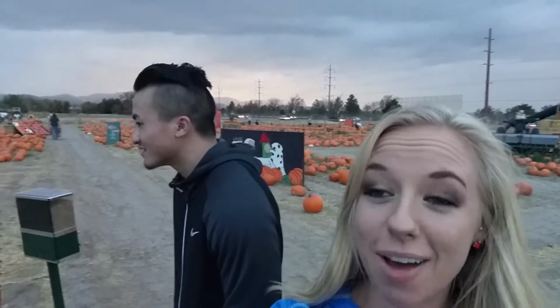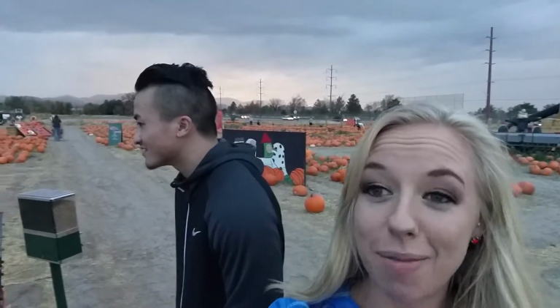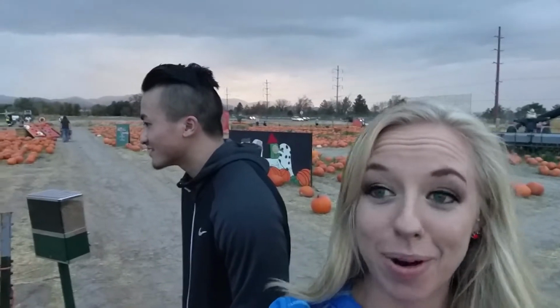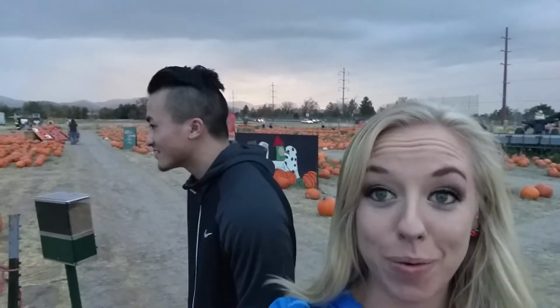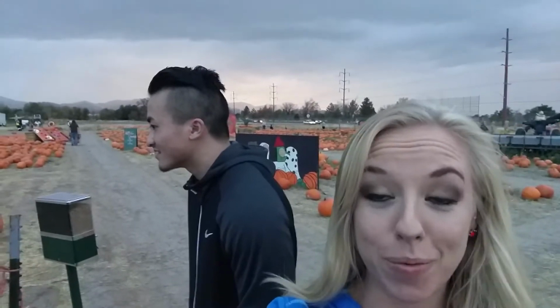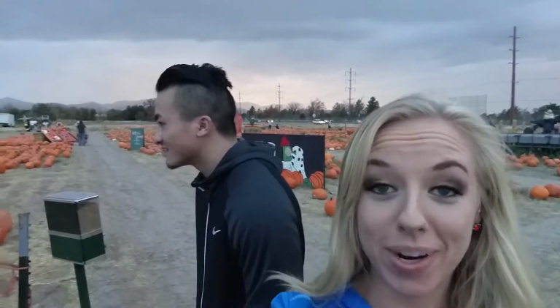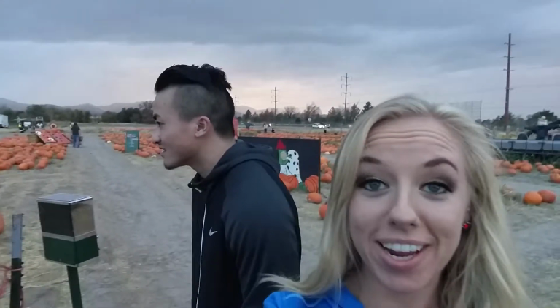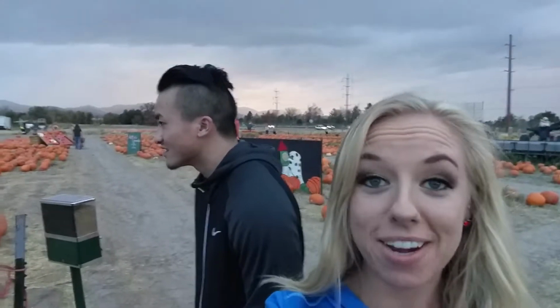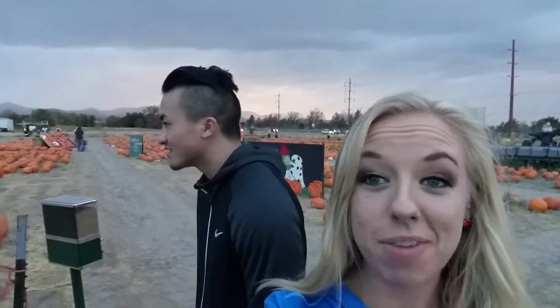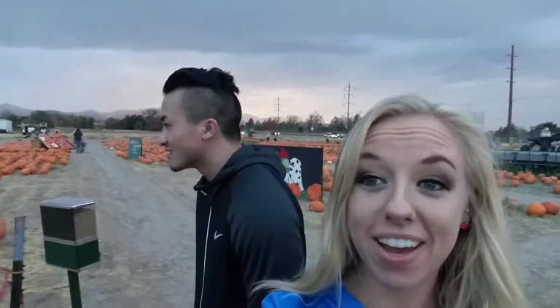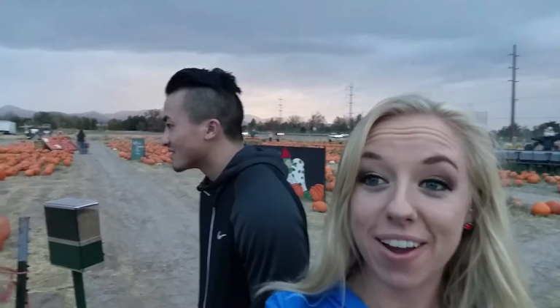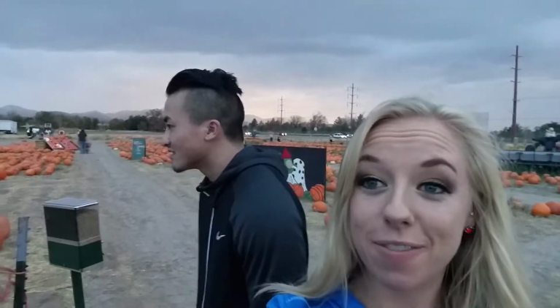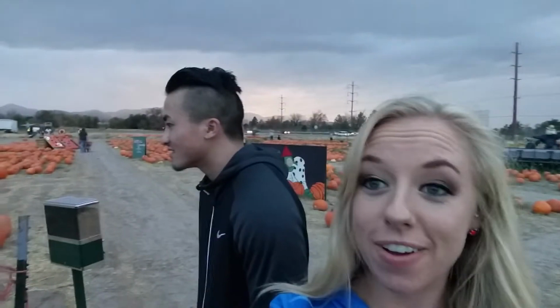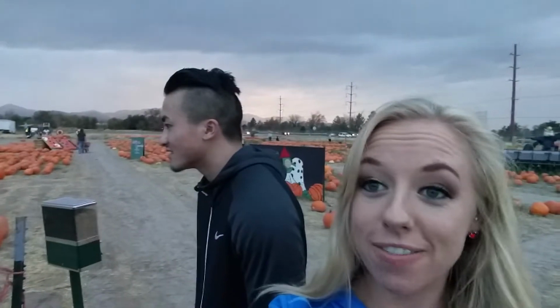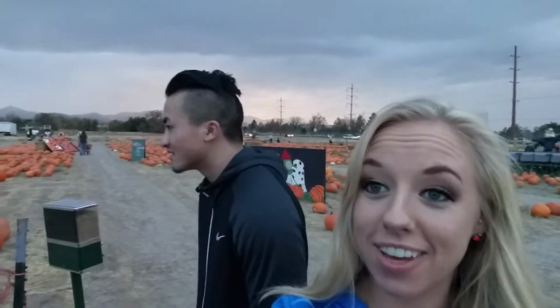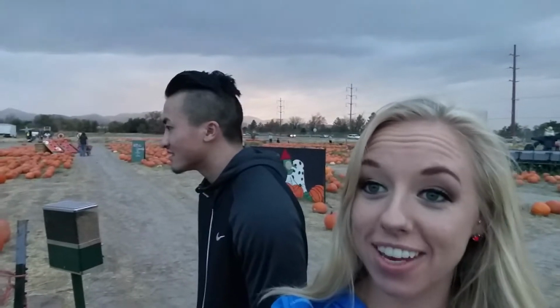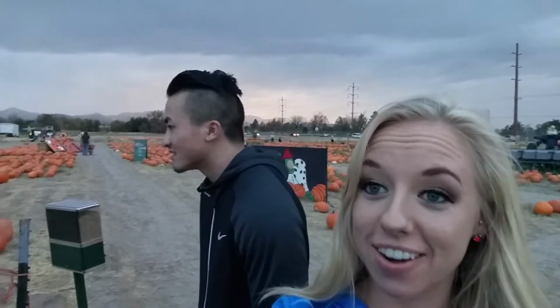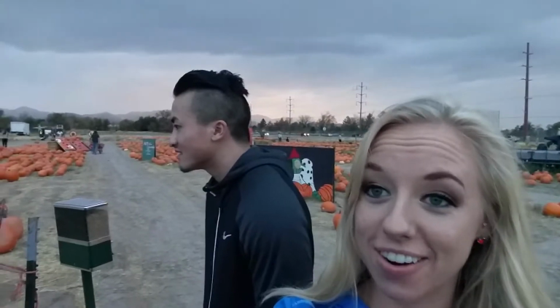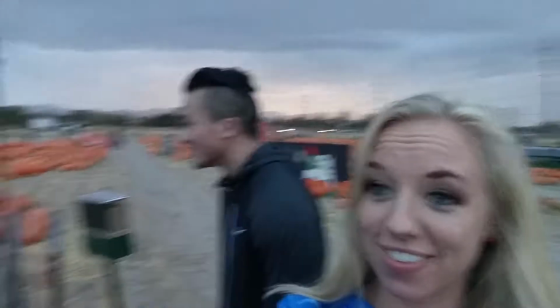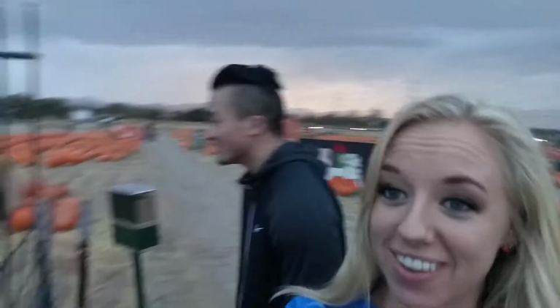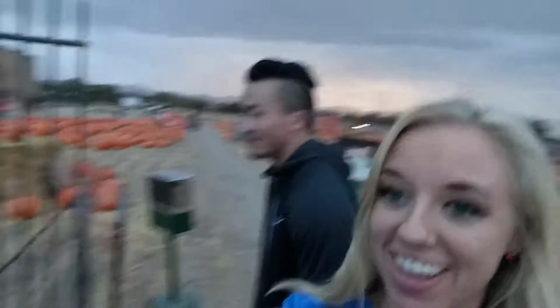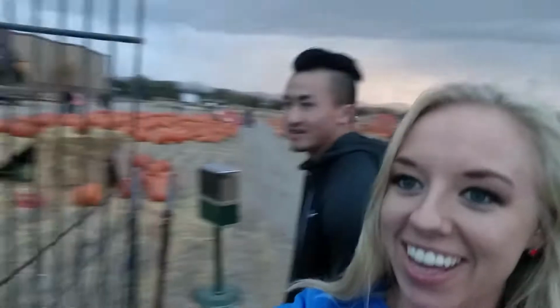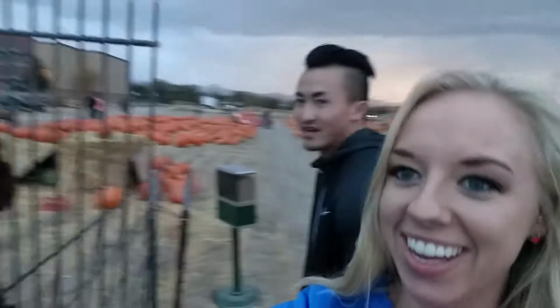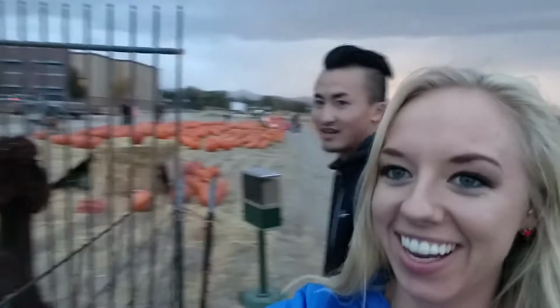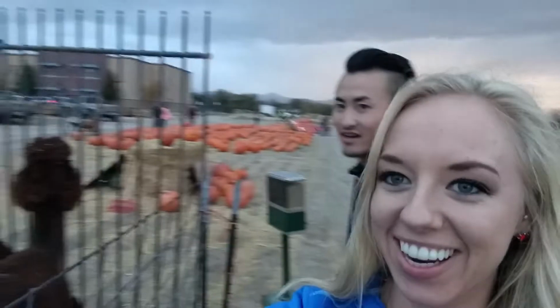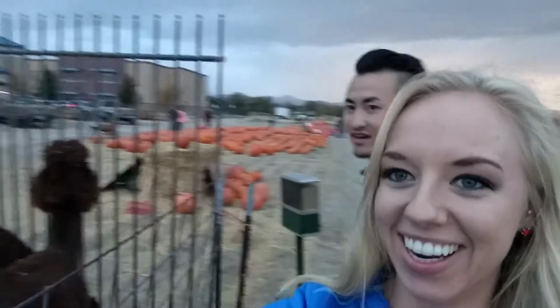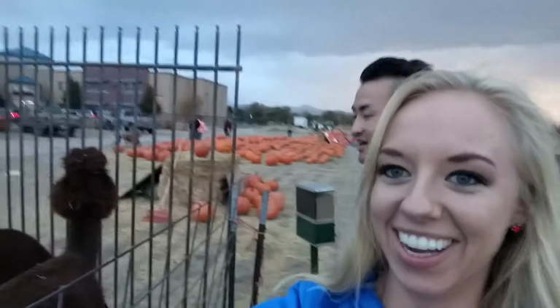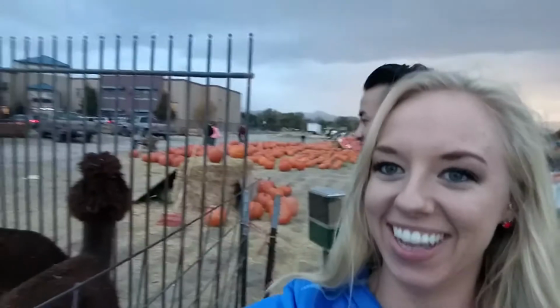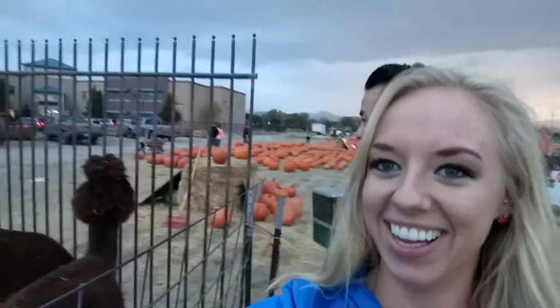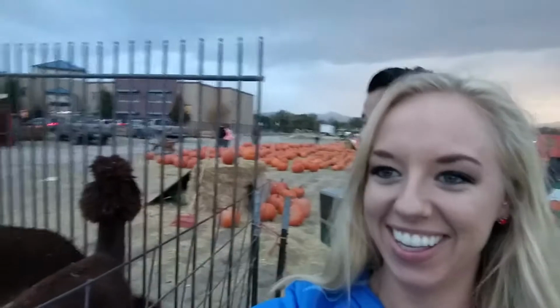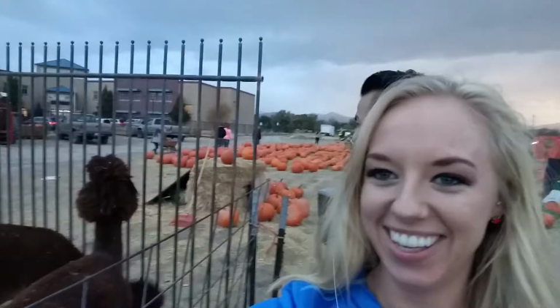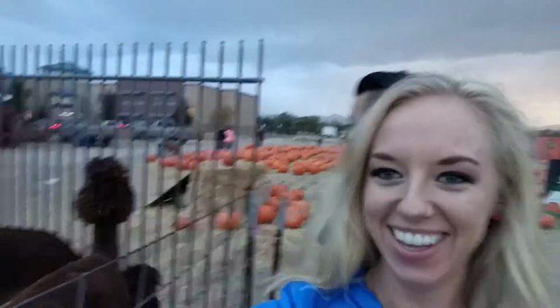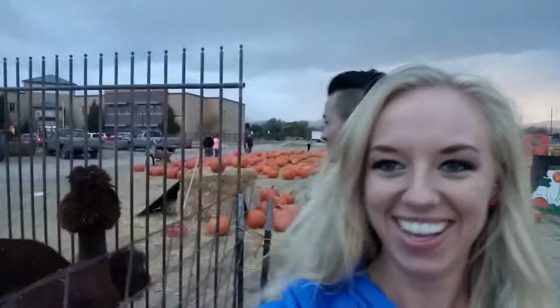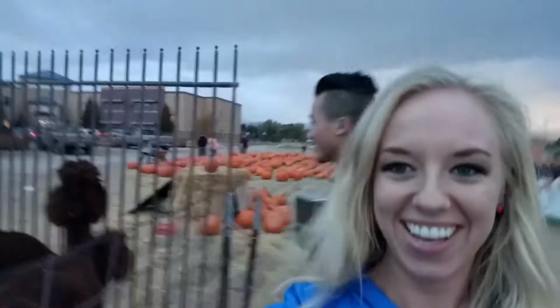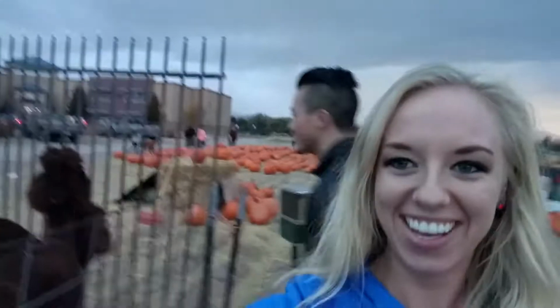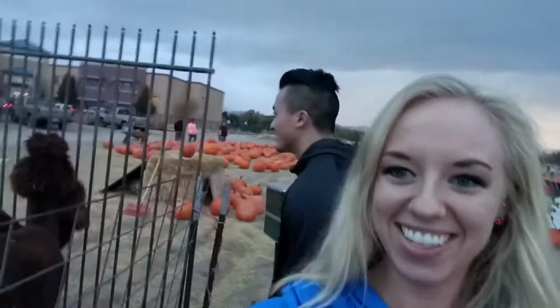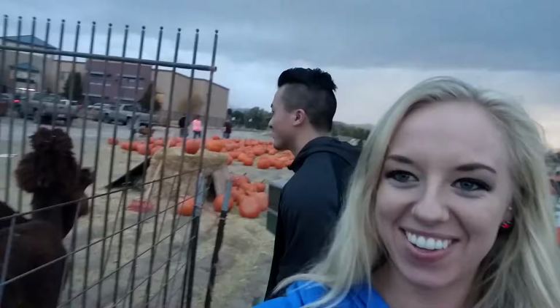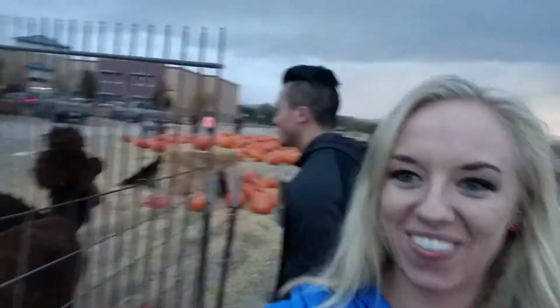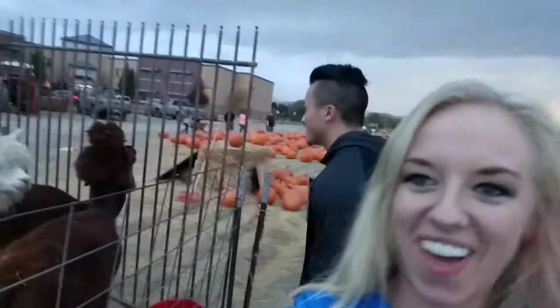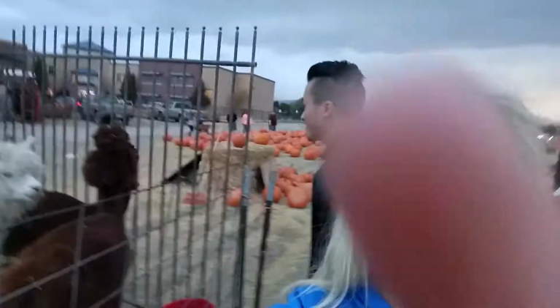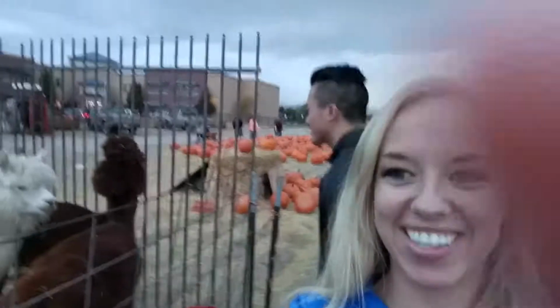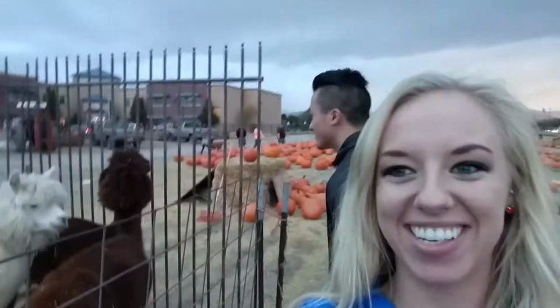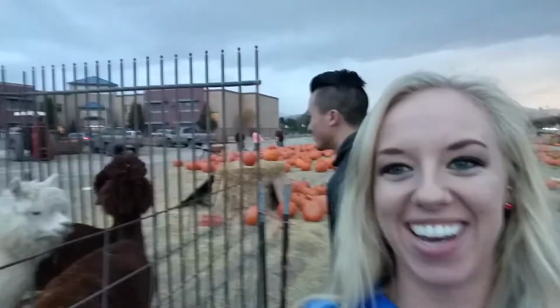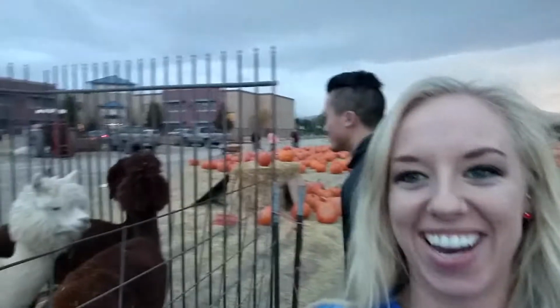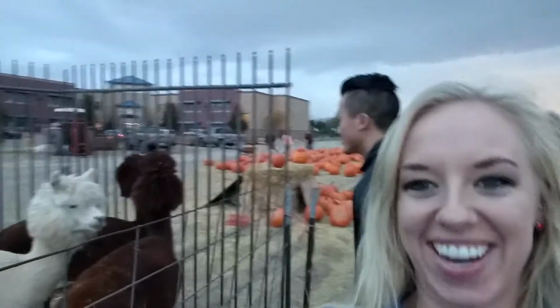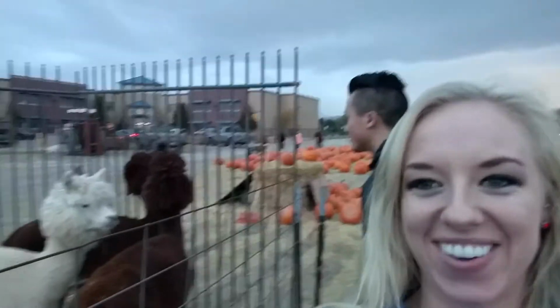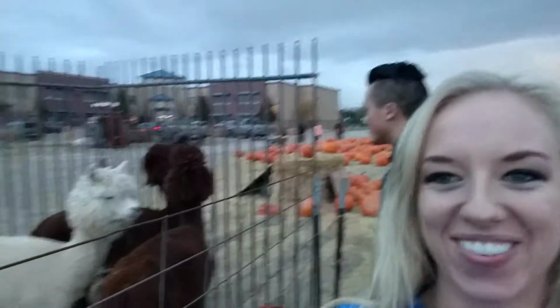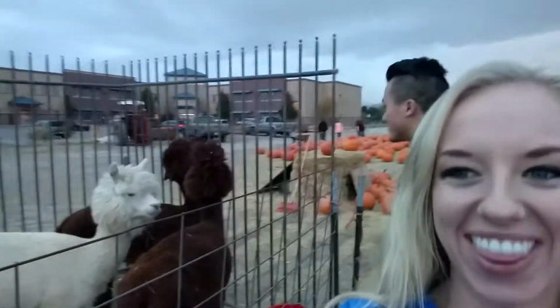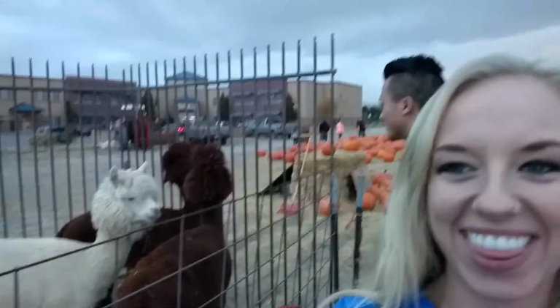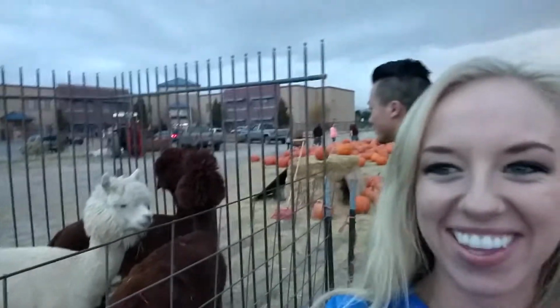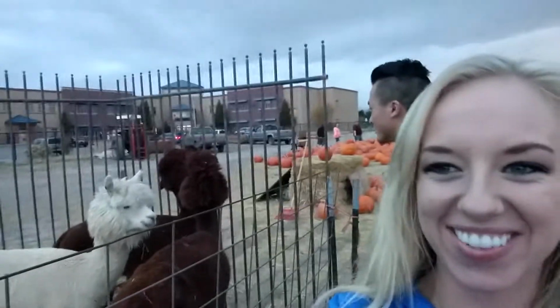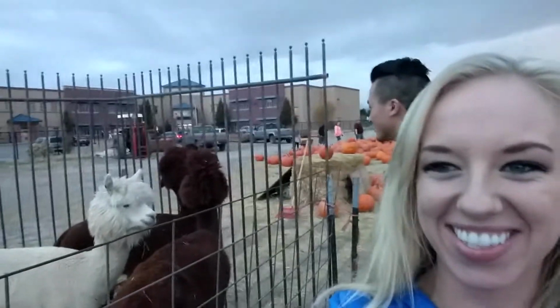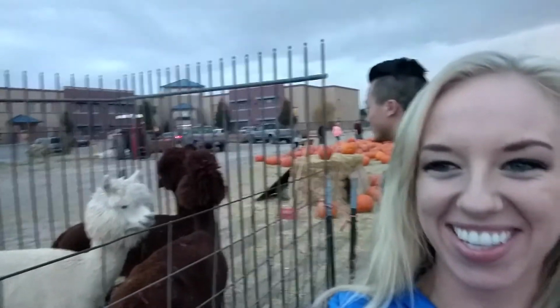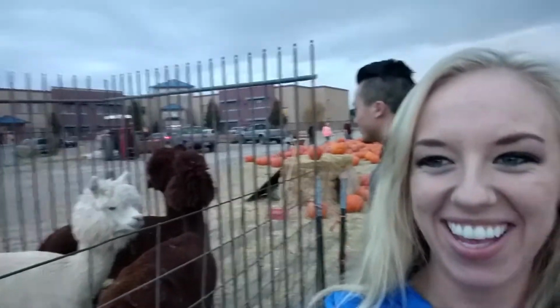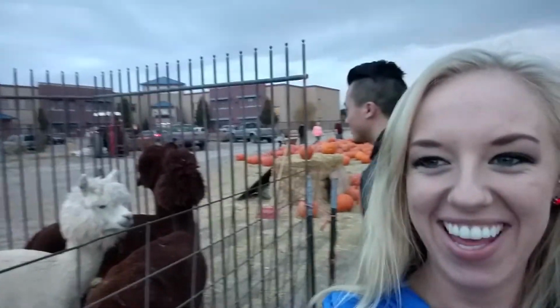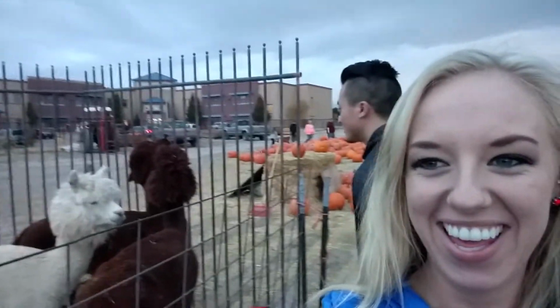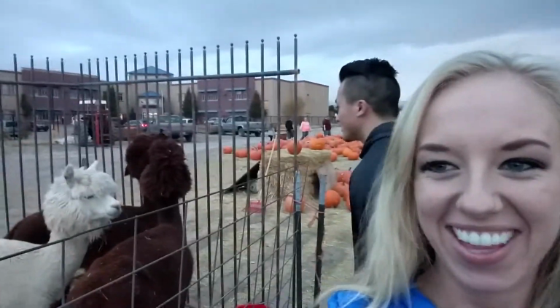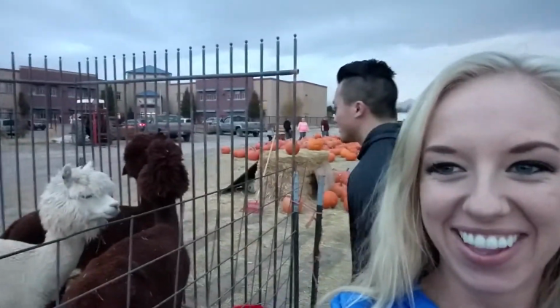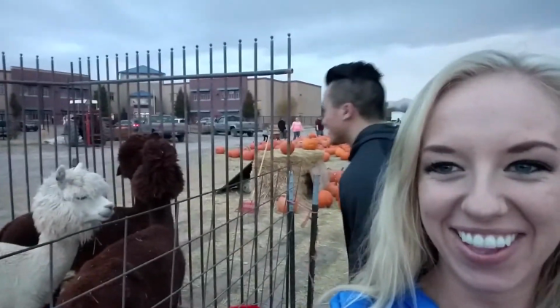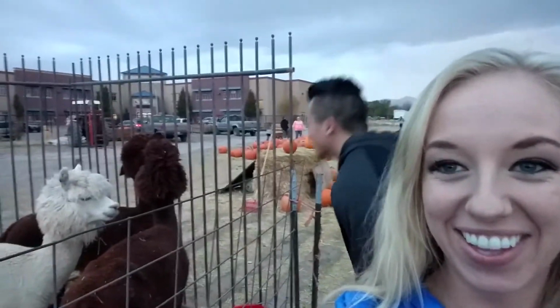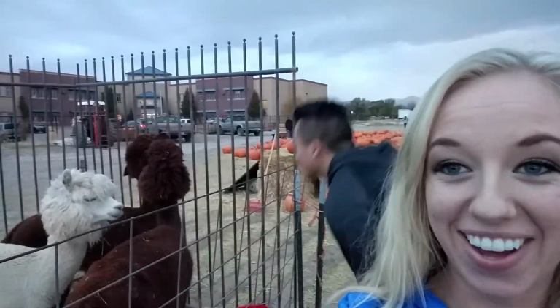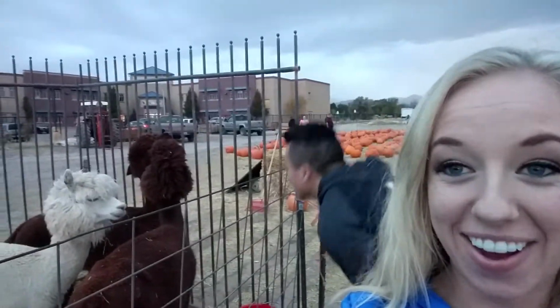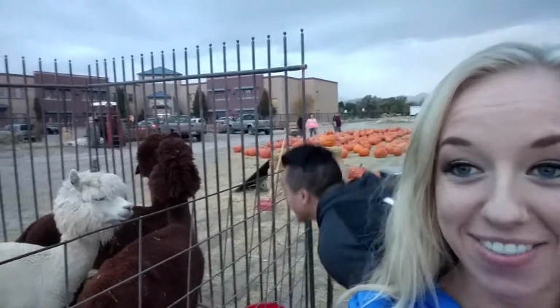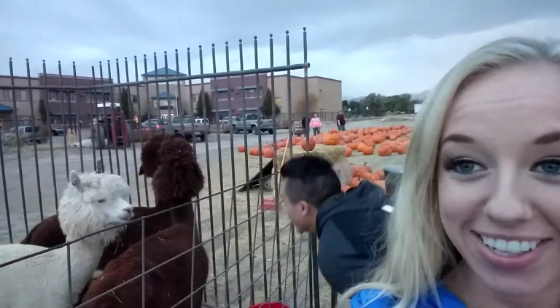Albert, we're gonna pick out a pumpkin, aren't we? Not yet. He's fascinated with the llama.